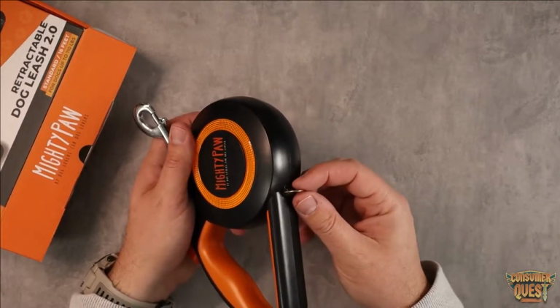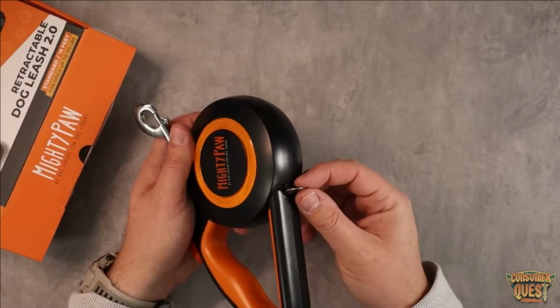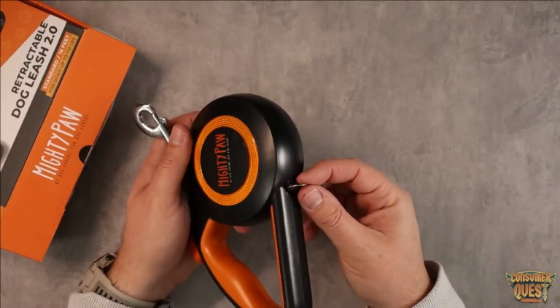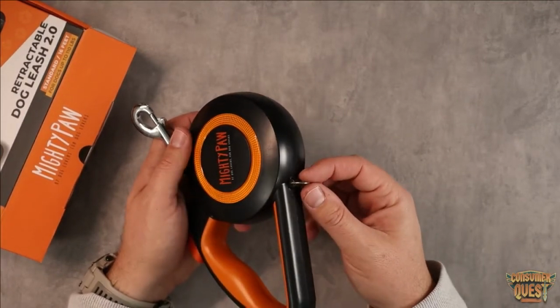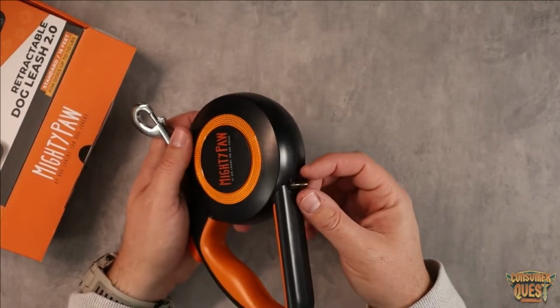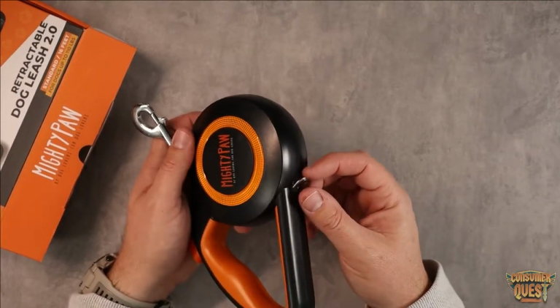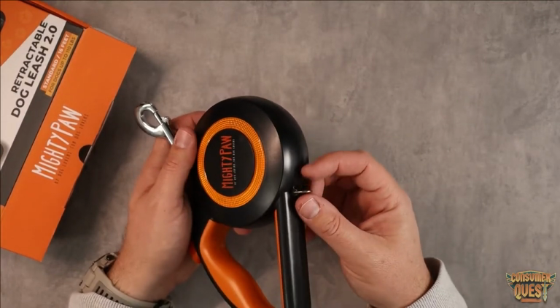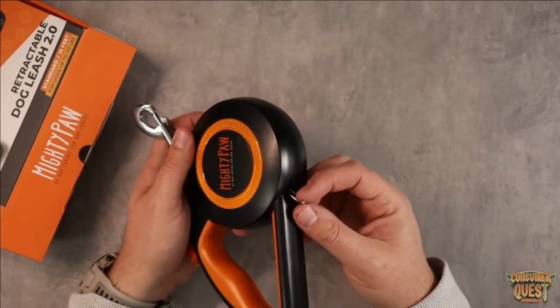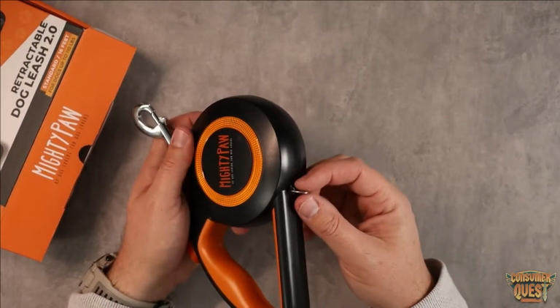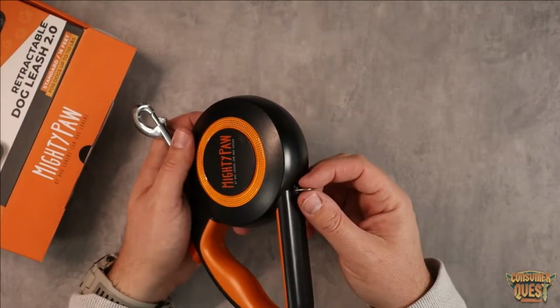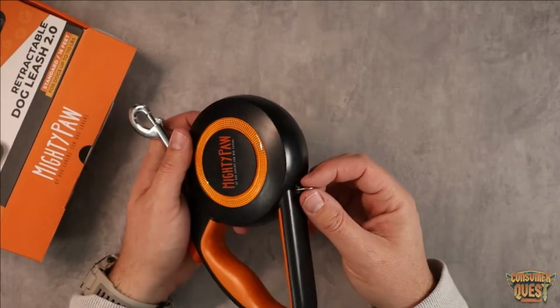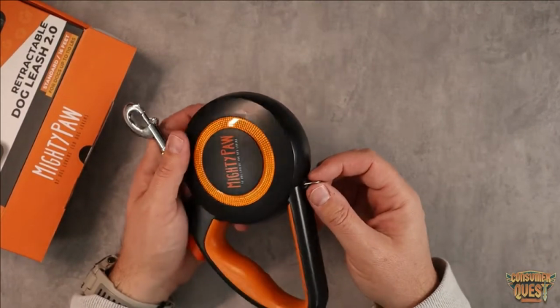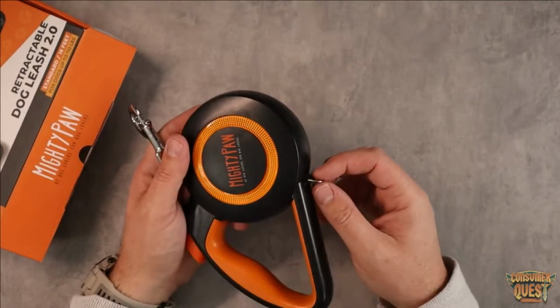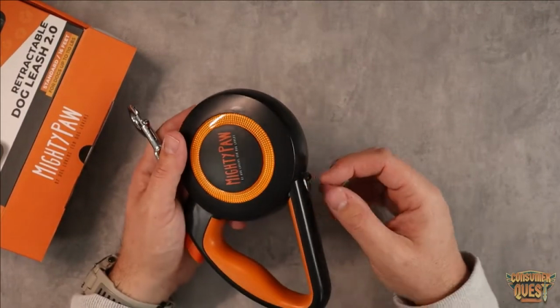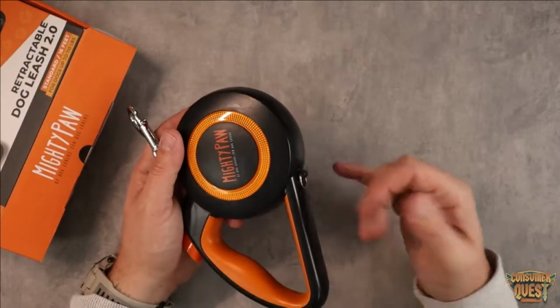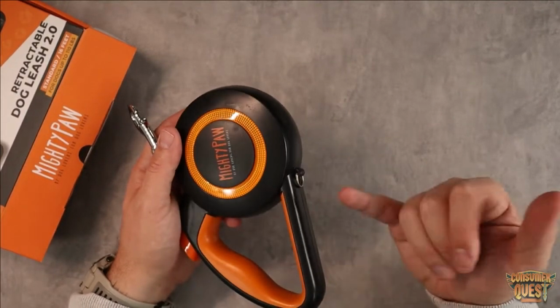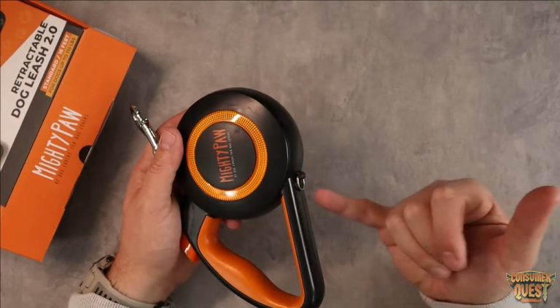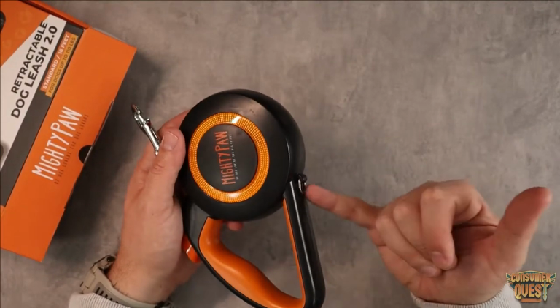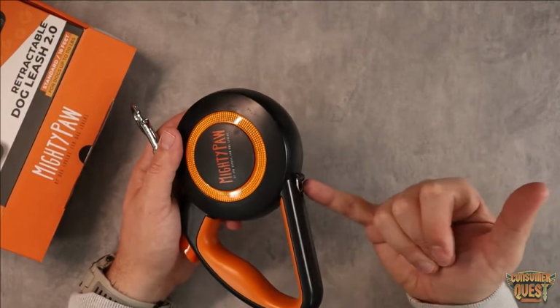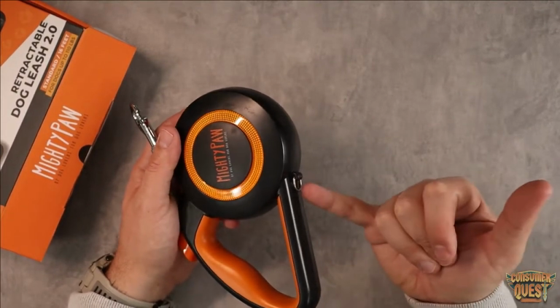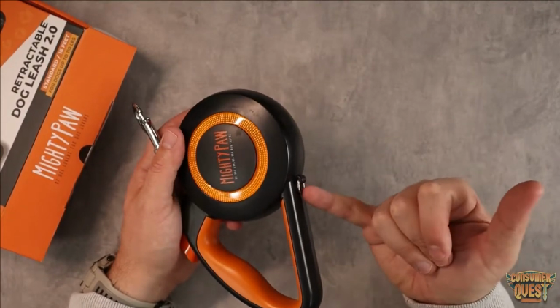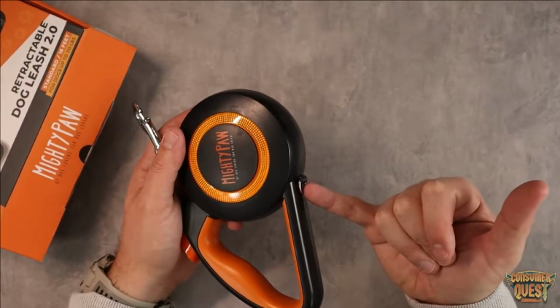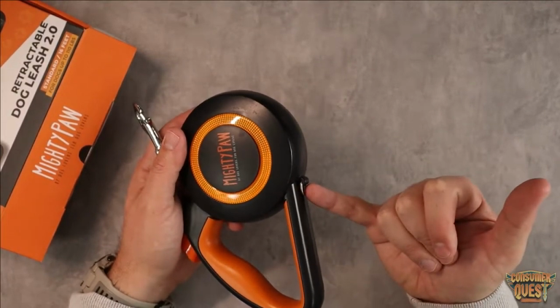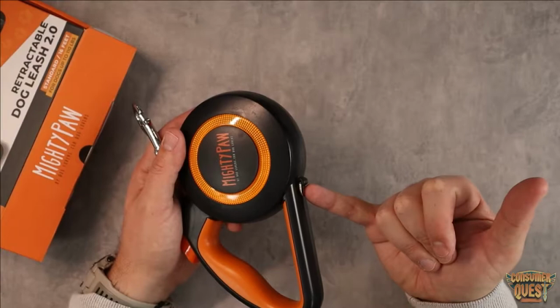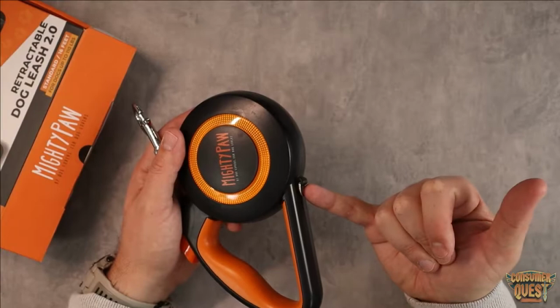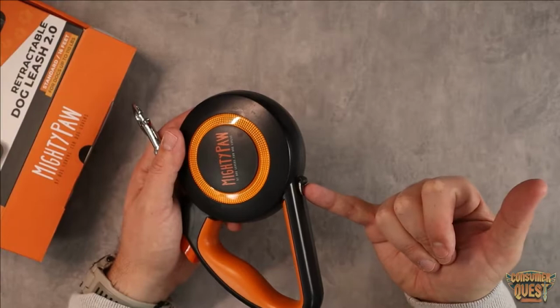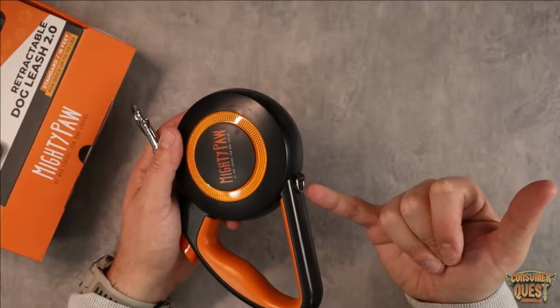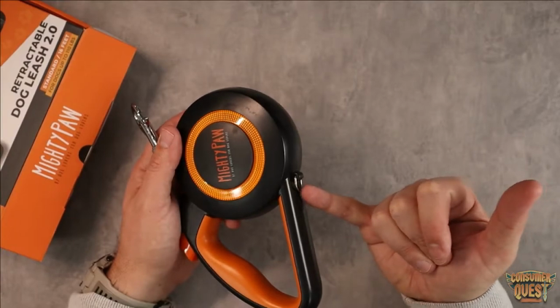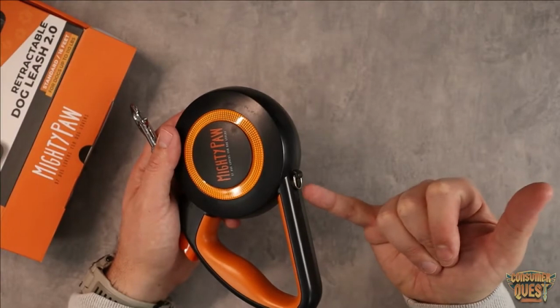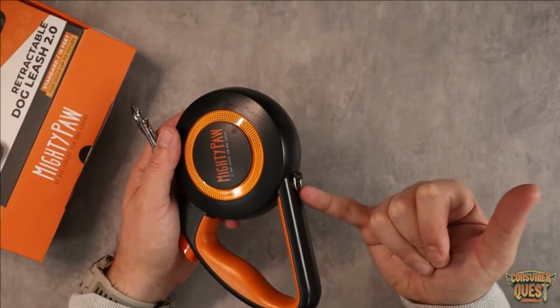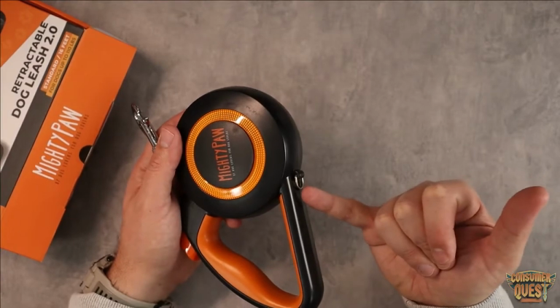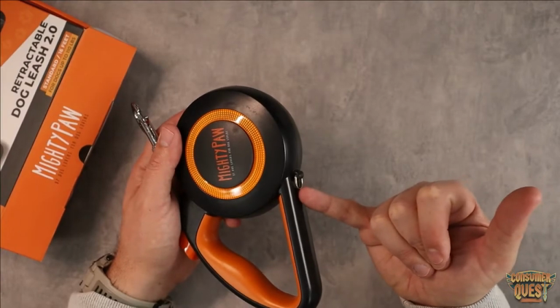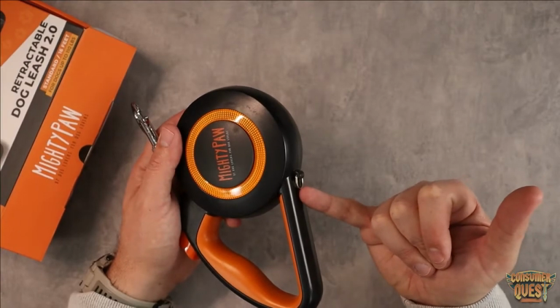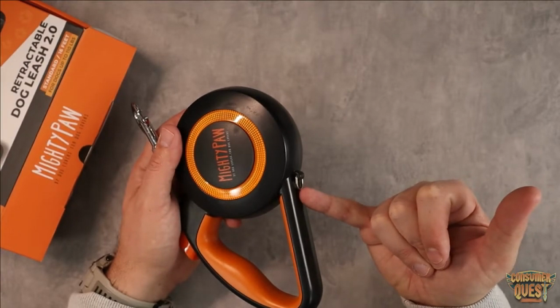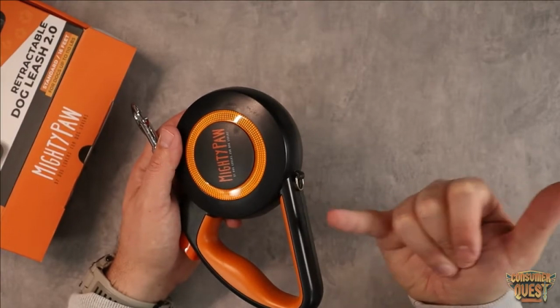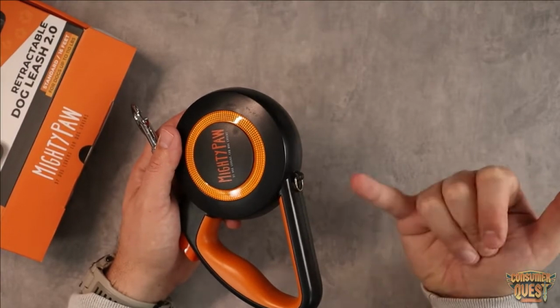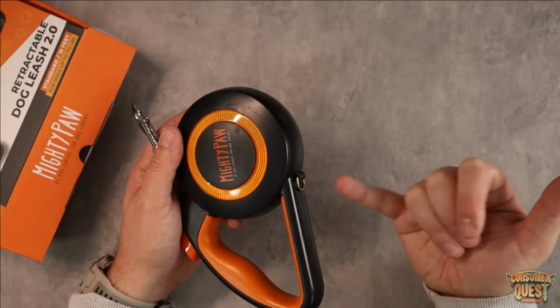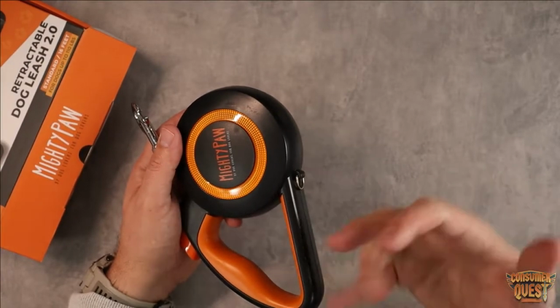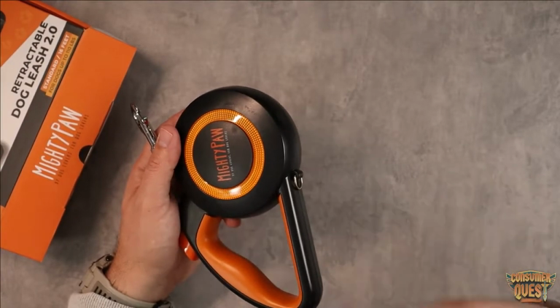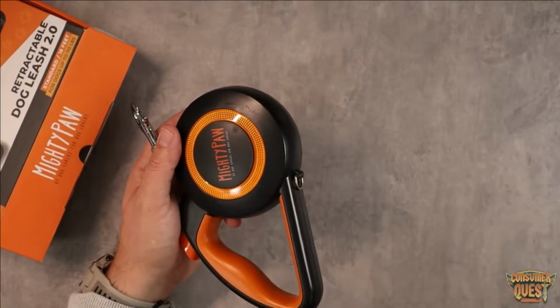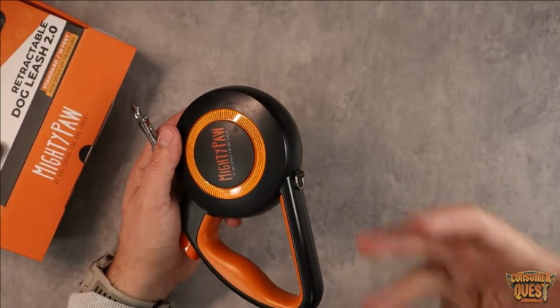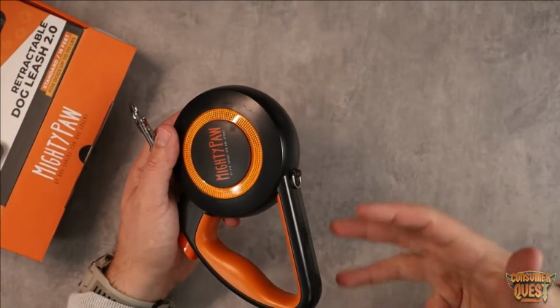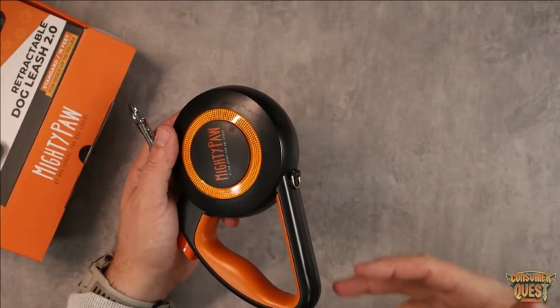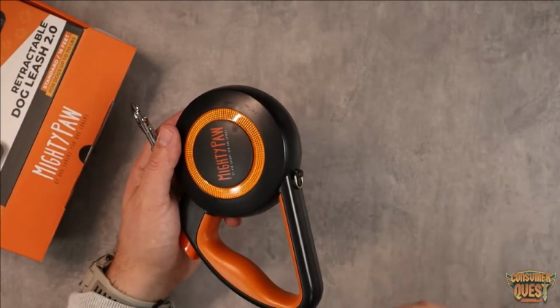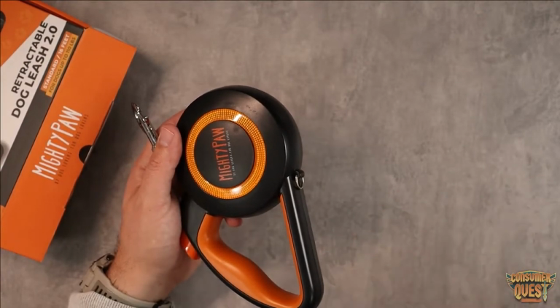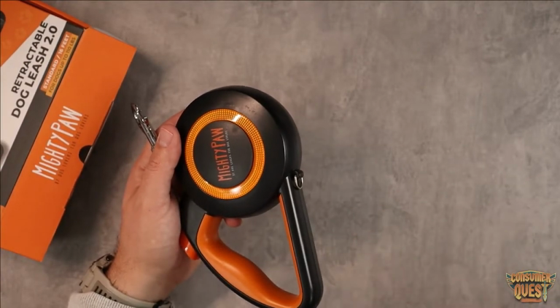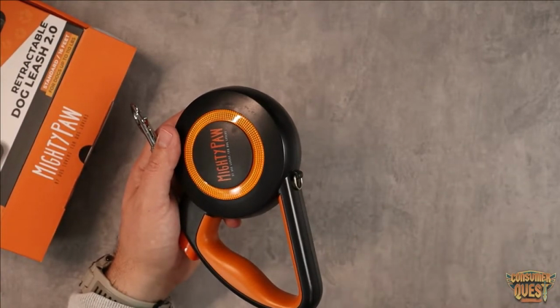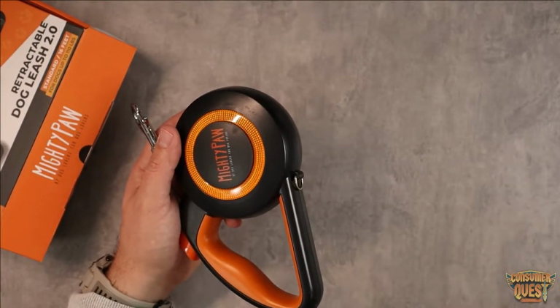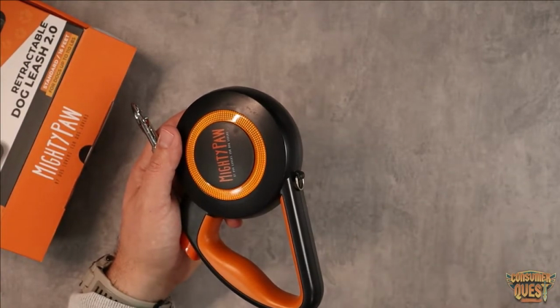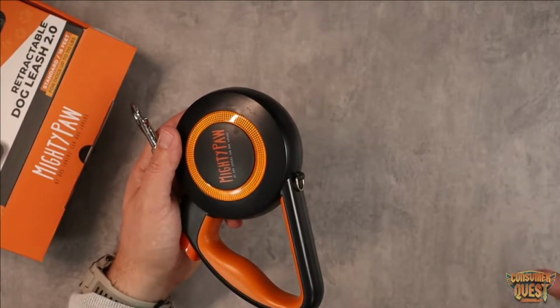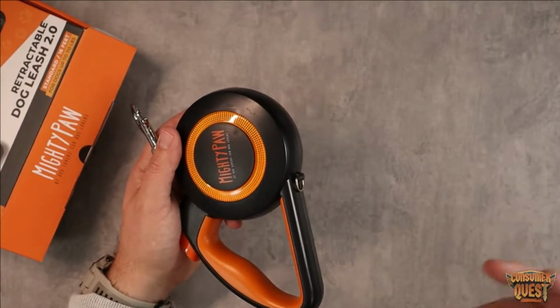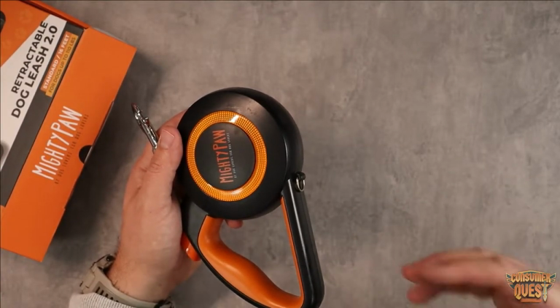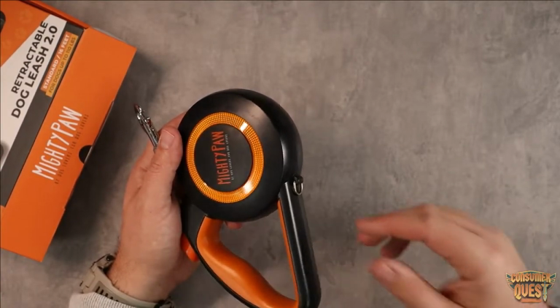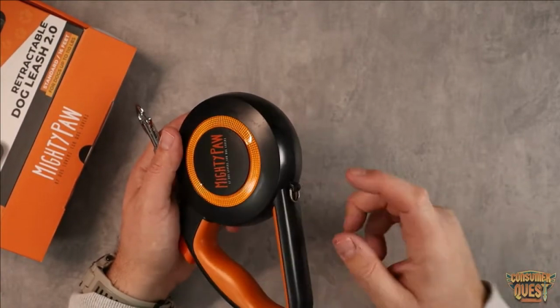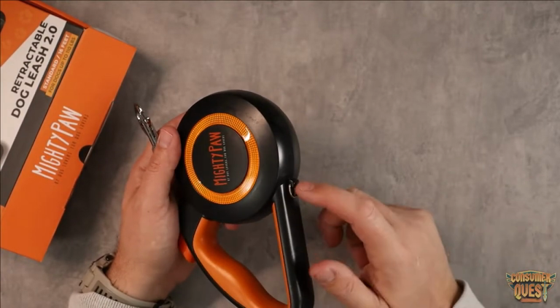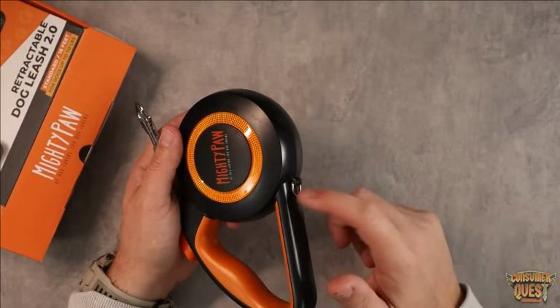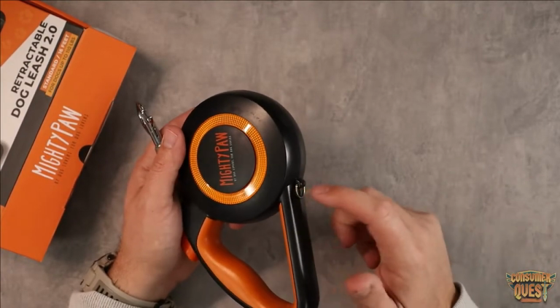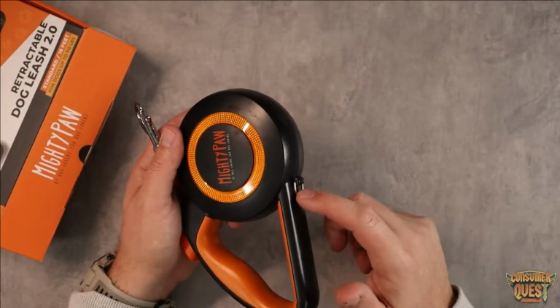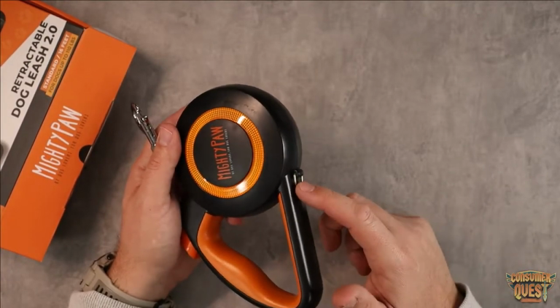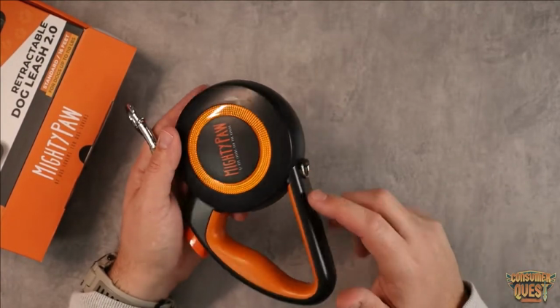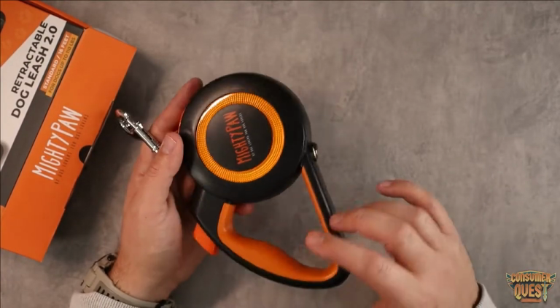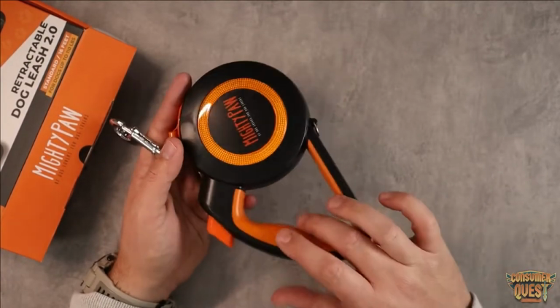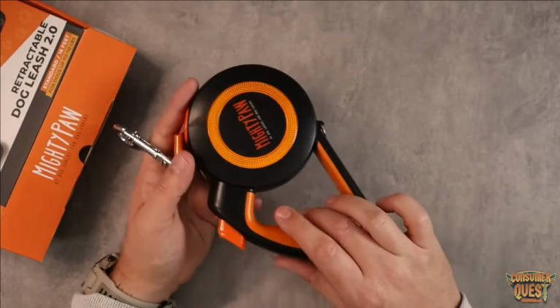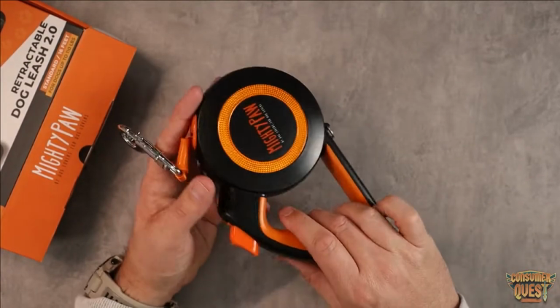It also comes with a little adapter right down on the bottom — just a small hanging attachment. This is great for hanging your poop bag from, so if you carry one with you, that's a great addition.